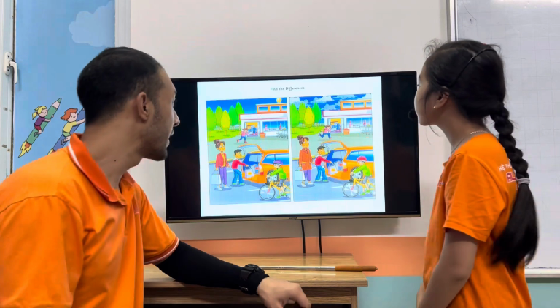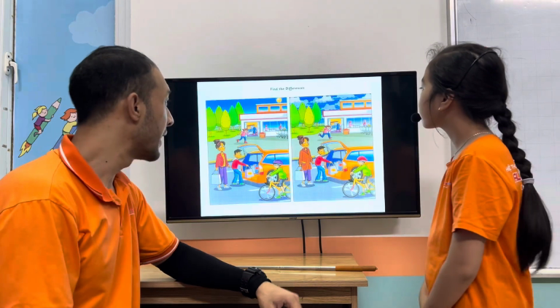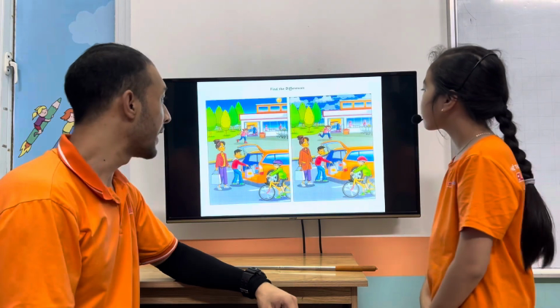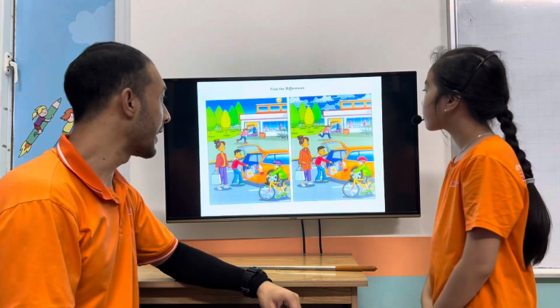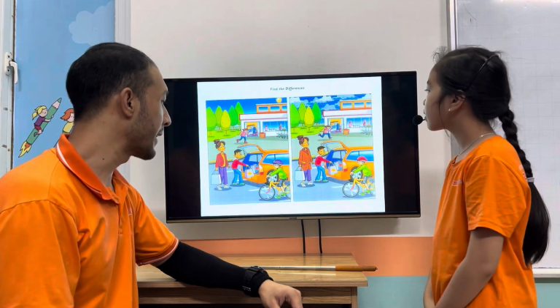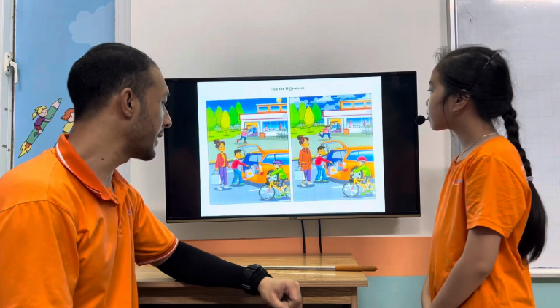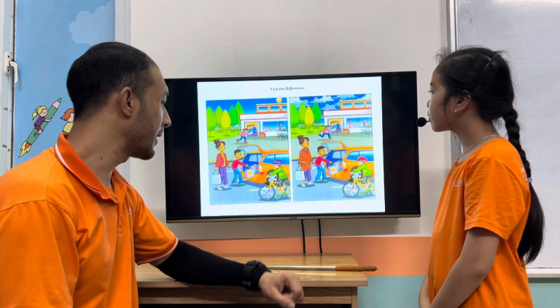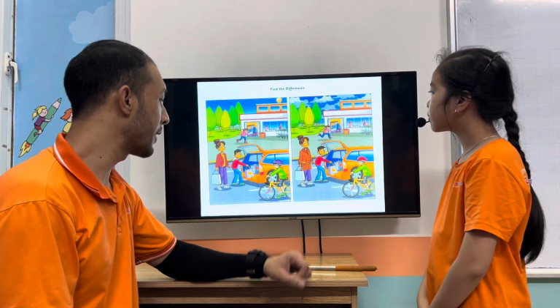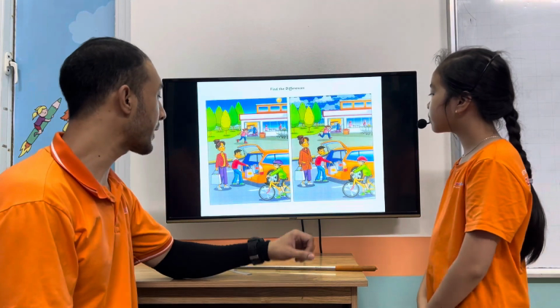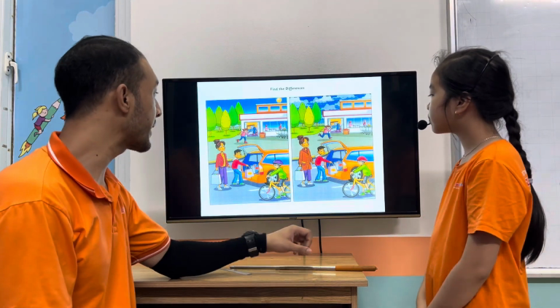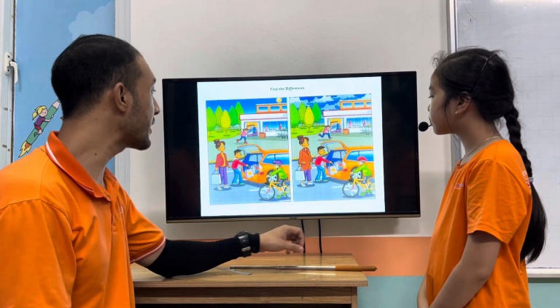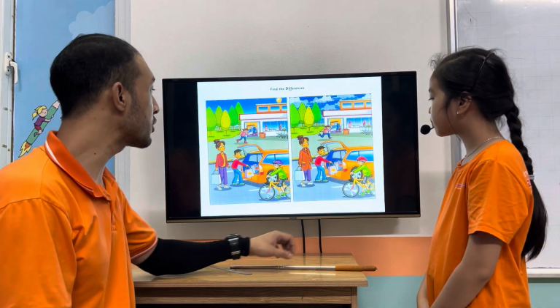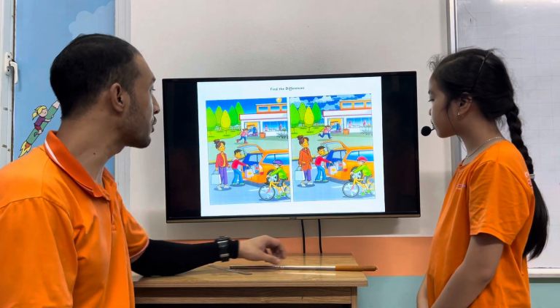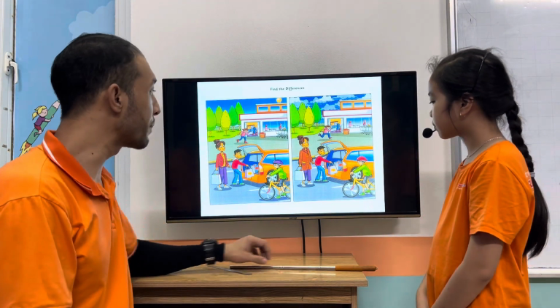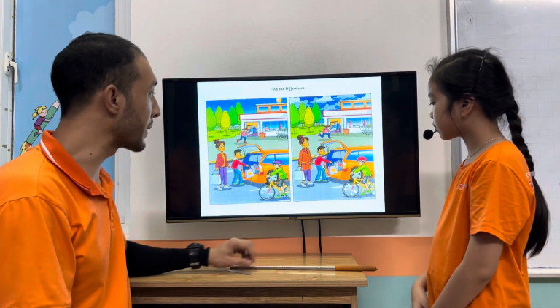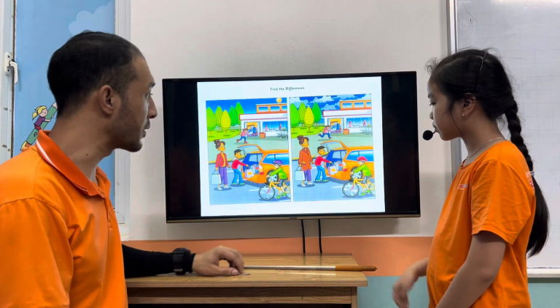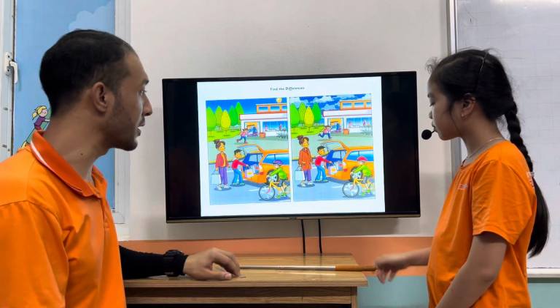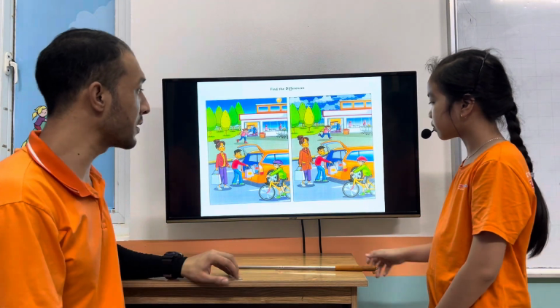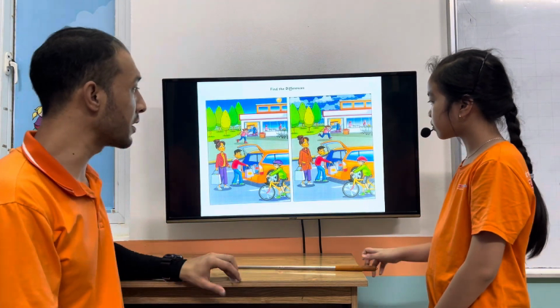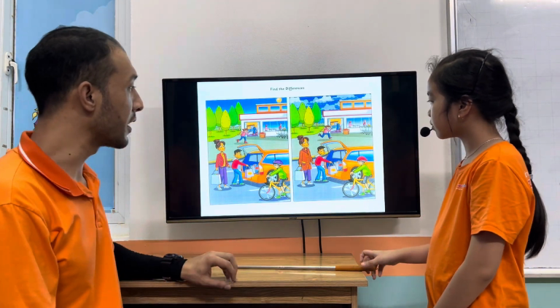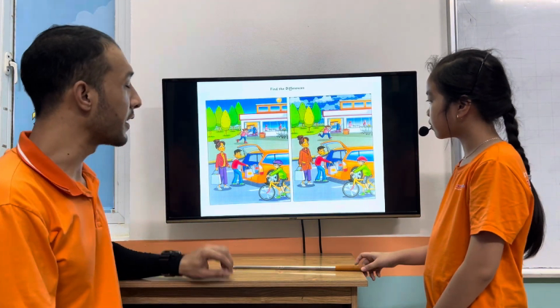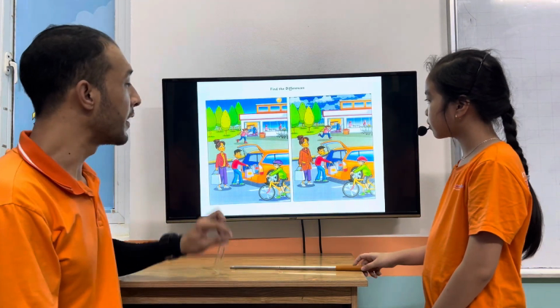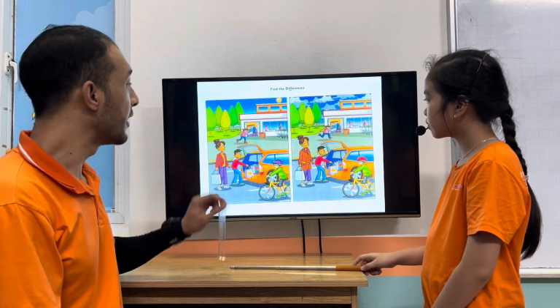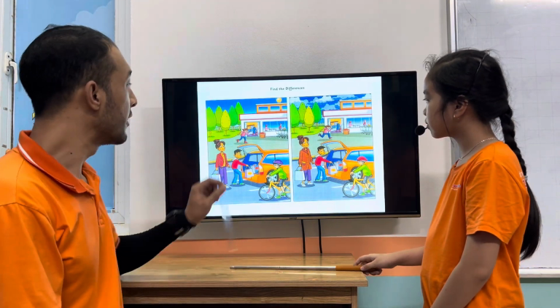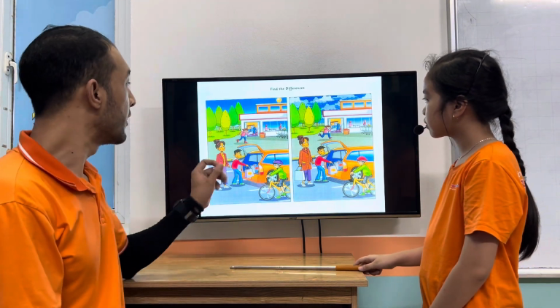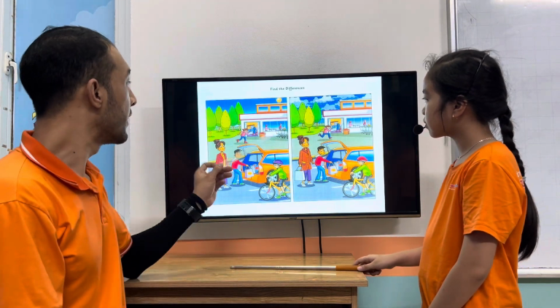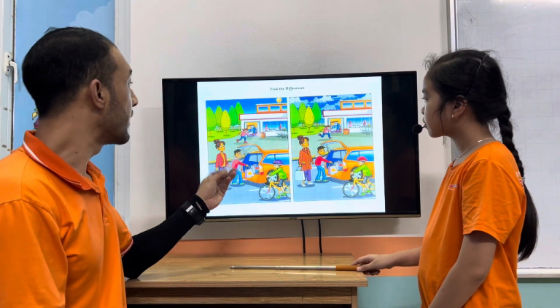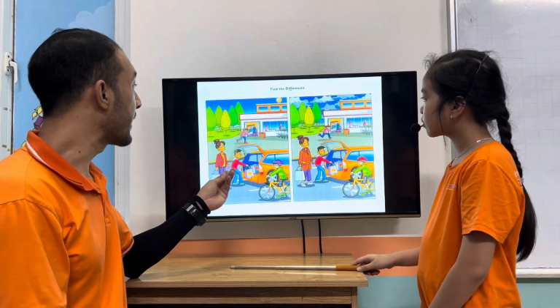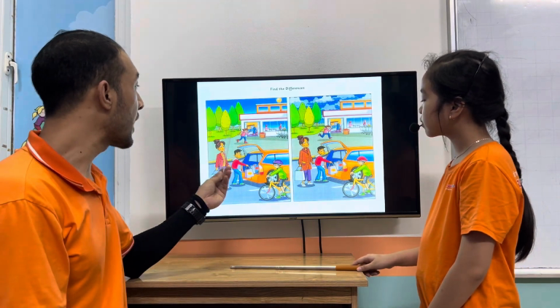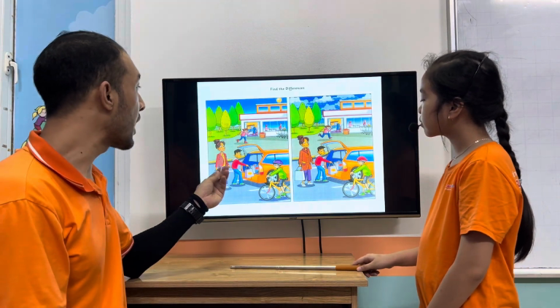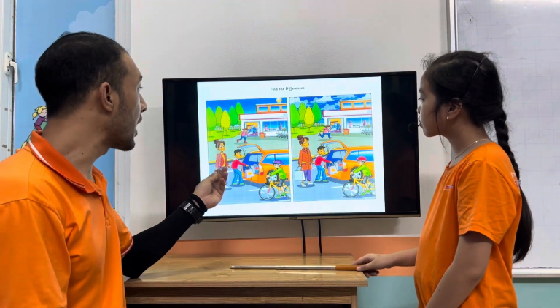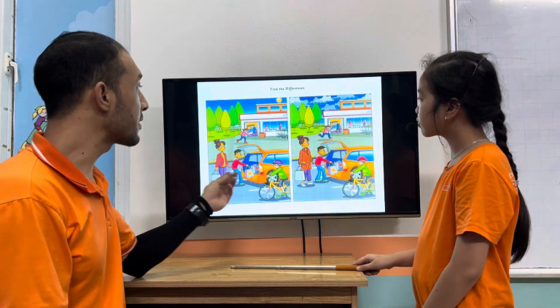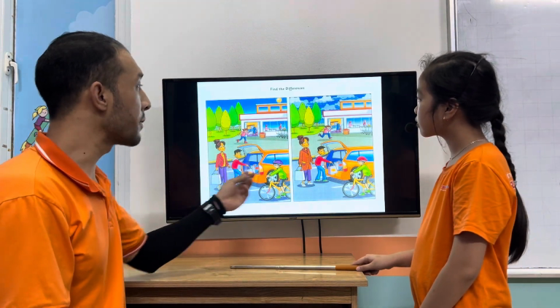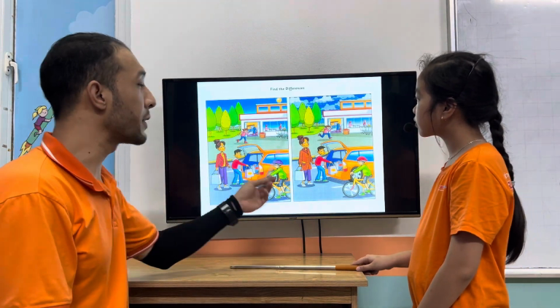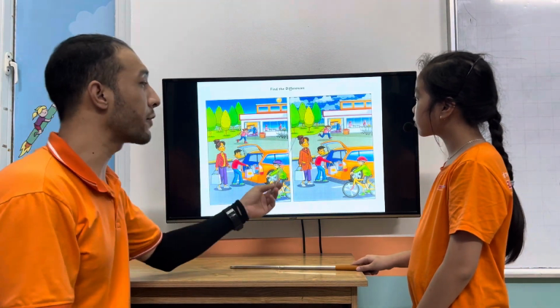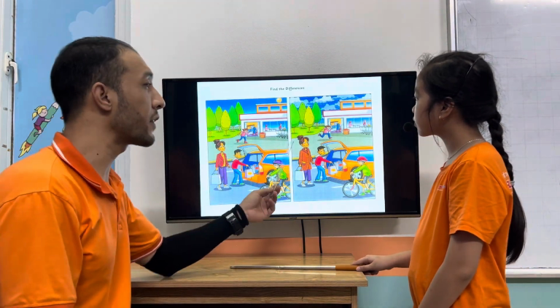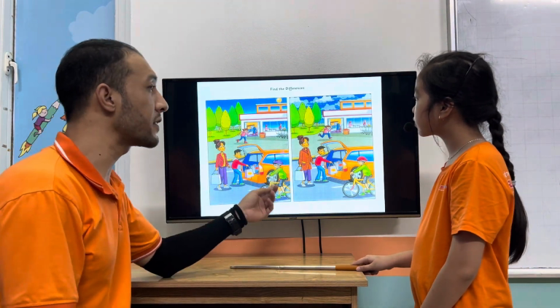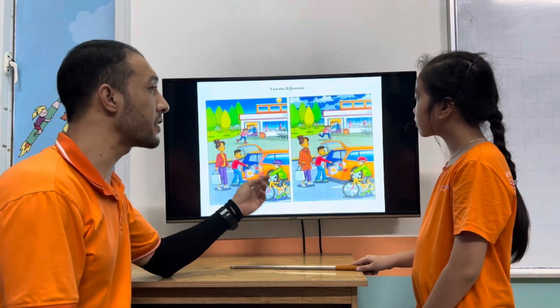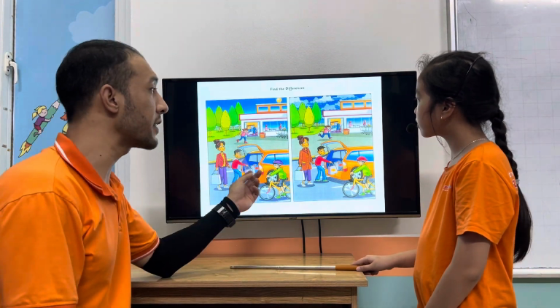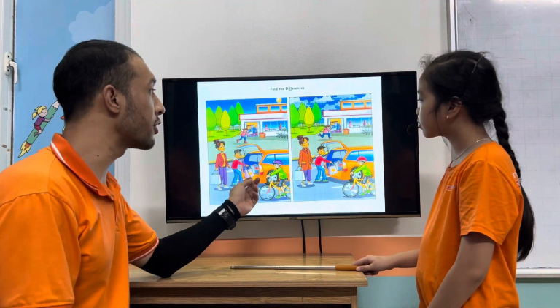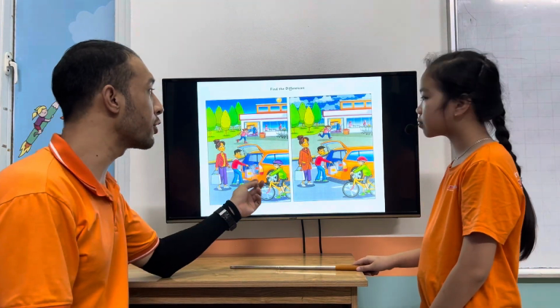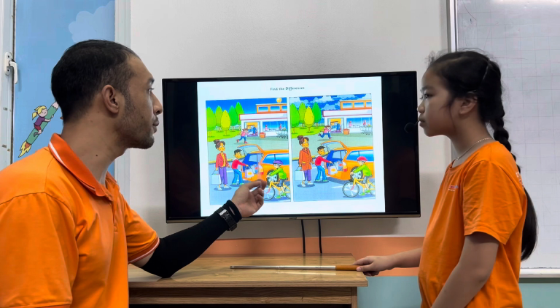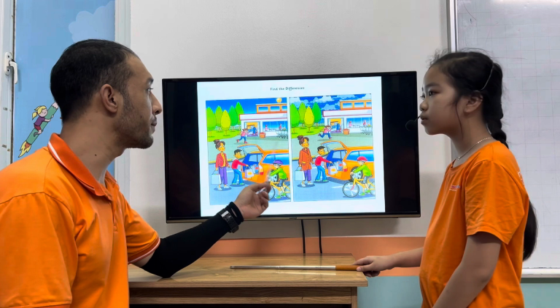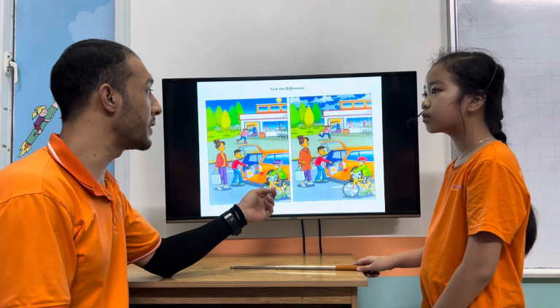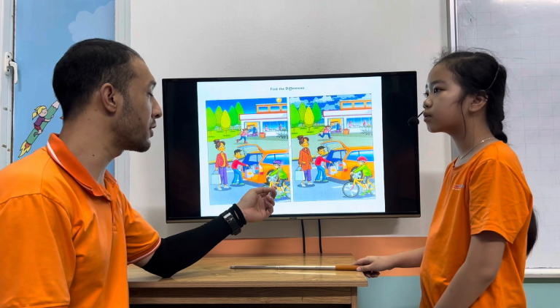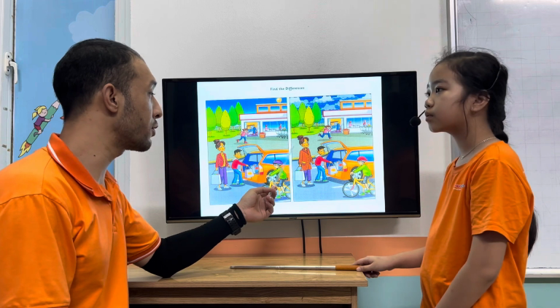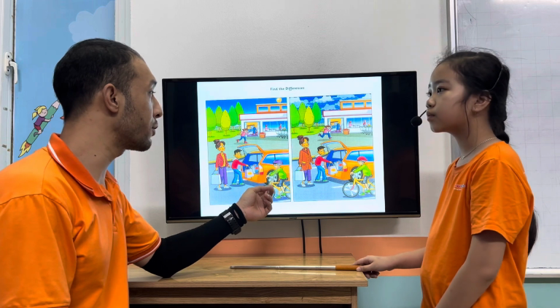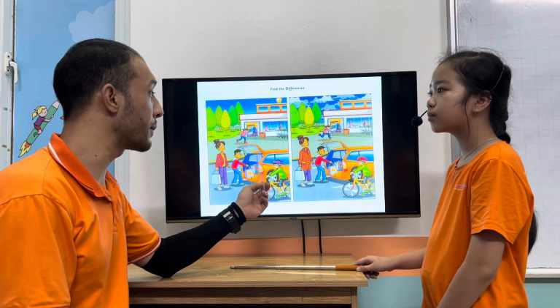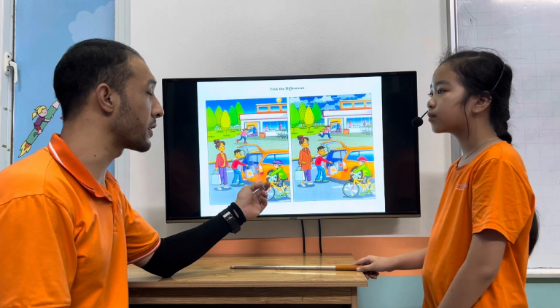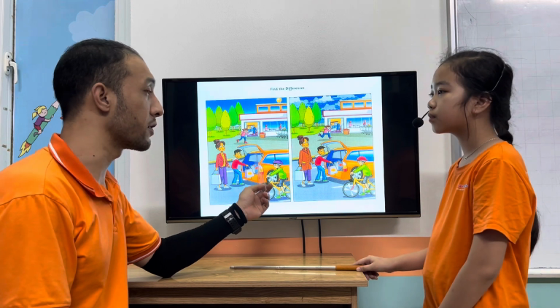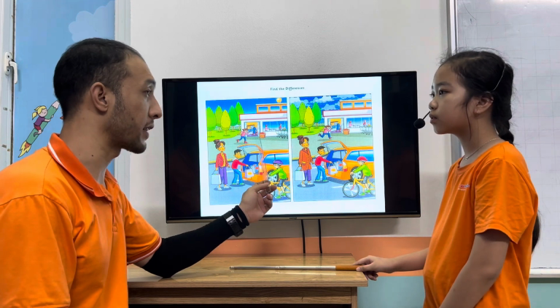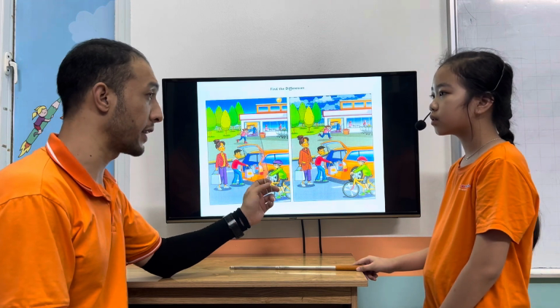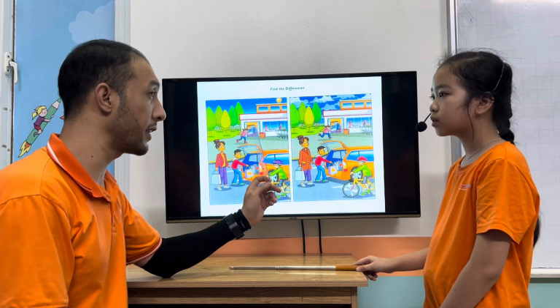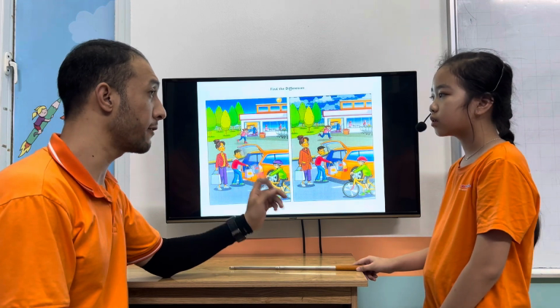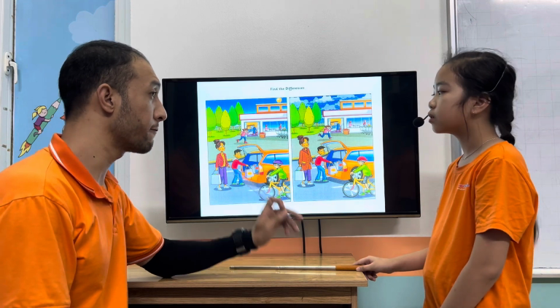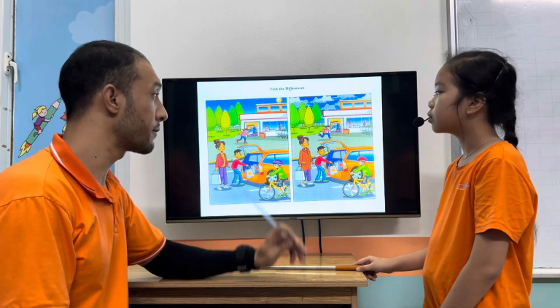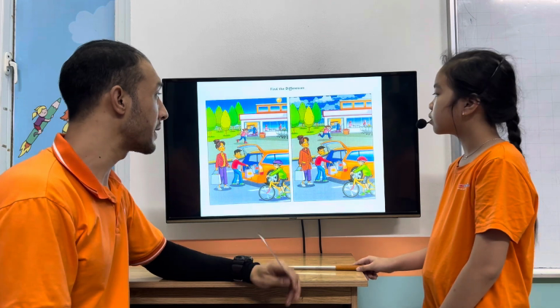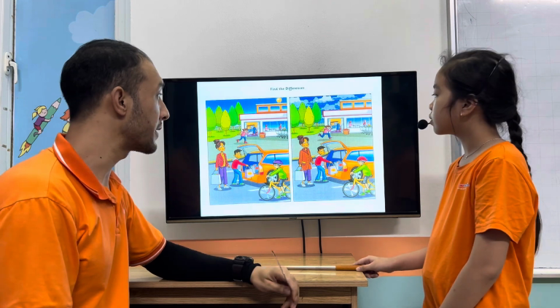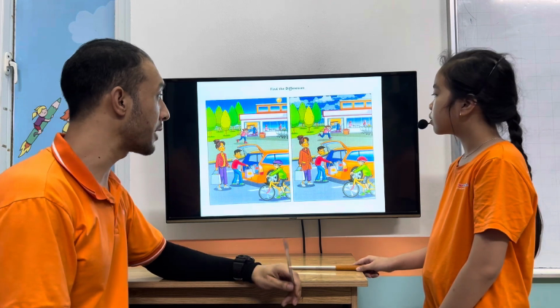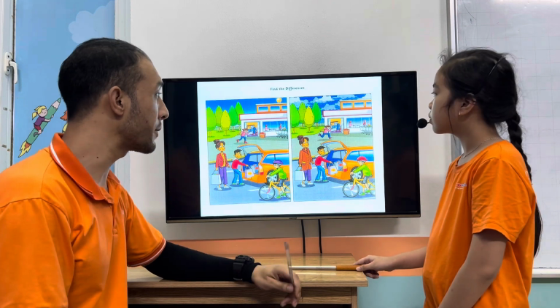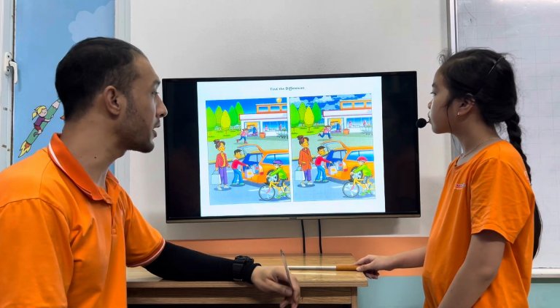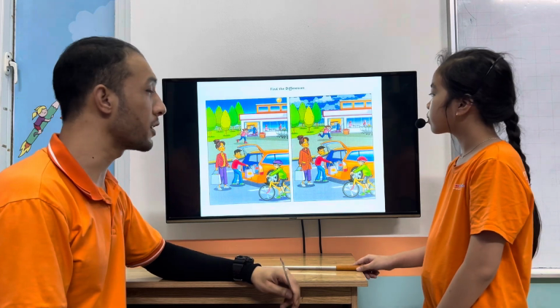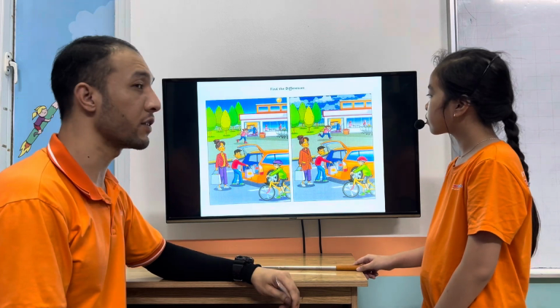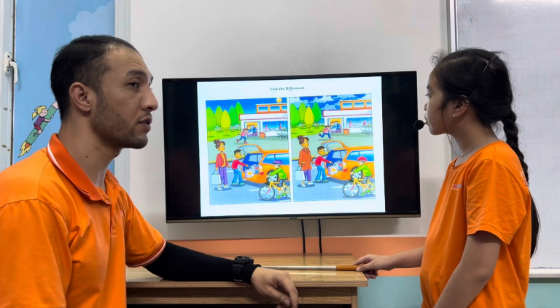Anna, look at these two pictures. There are some differences in these two pictures, okay? Tell me the differences.